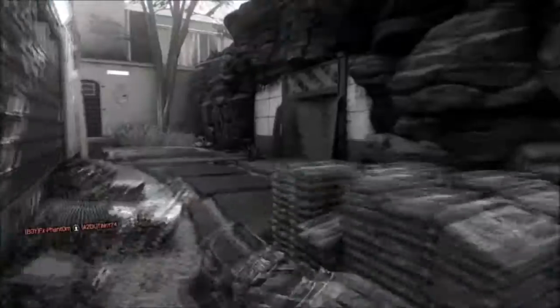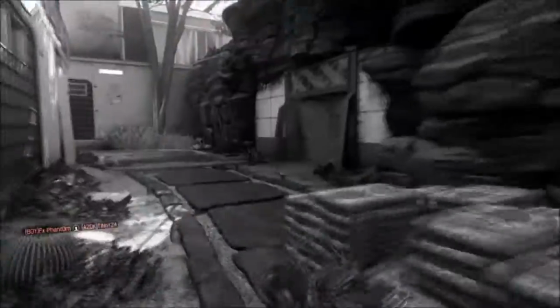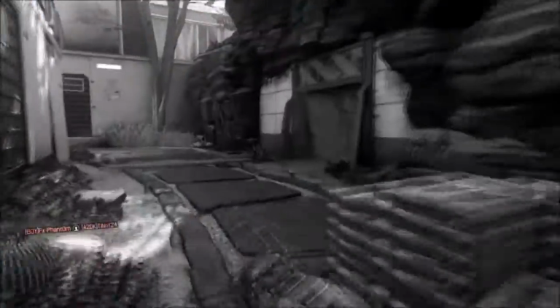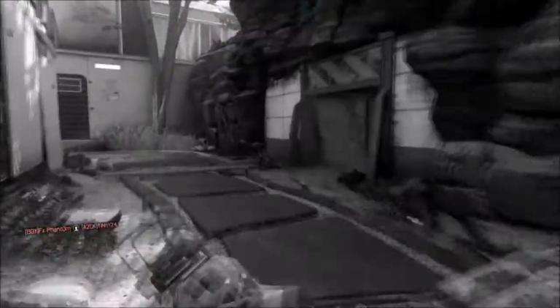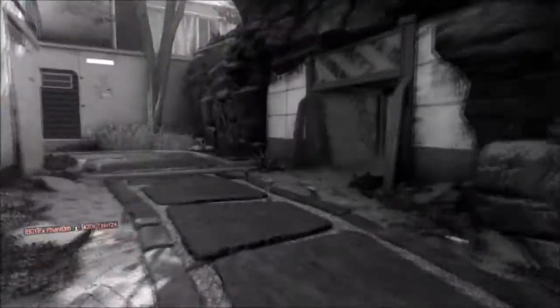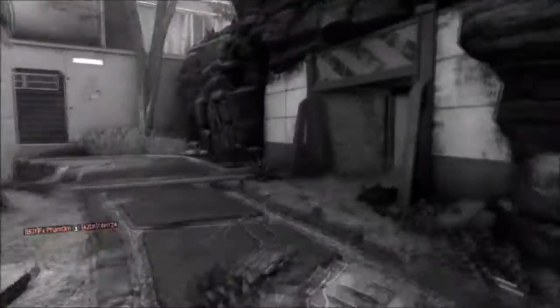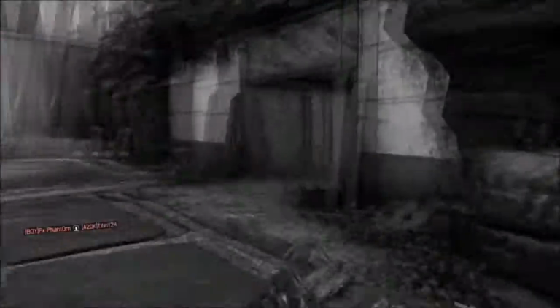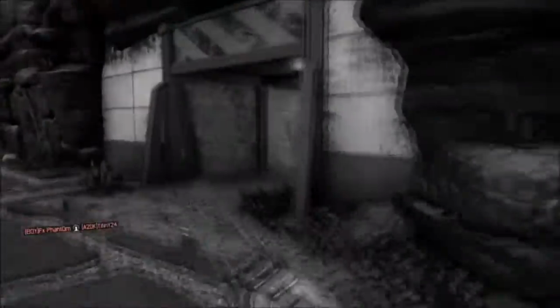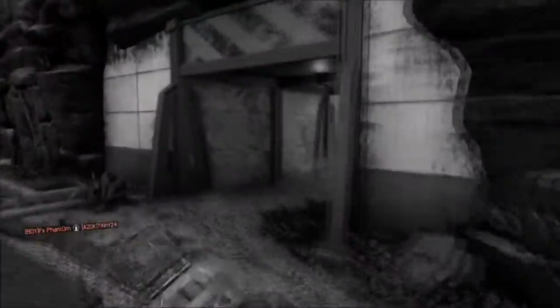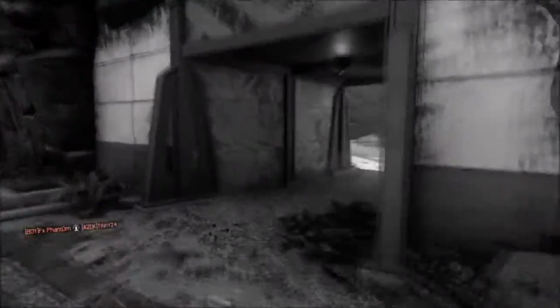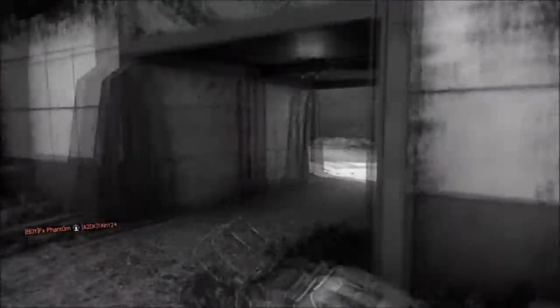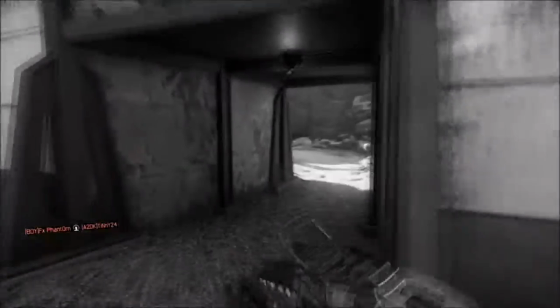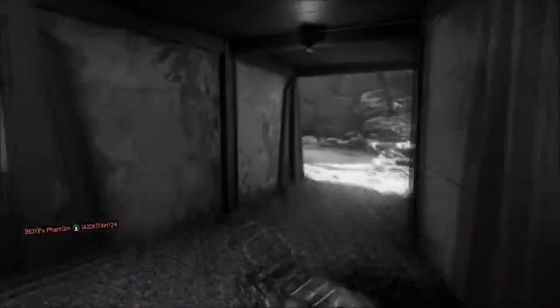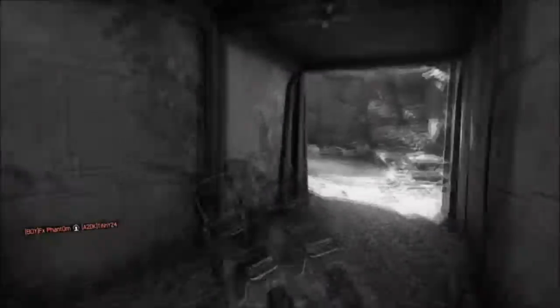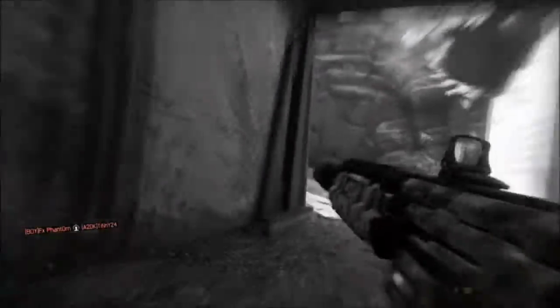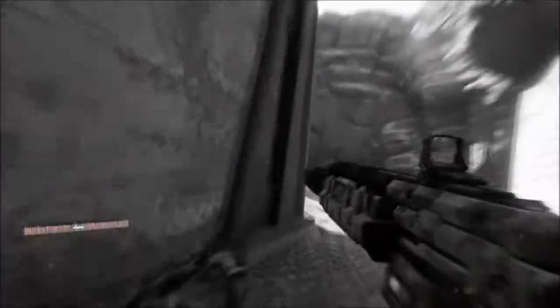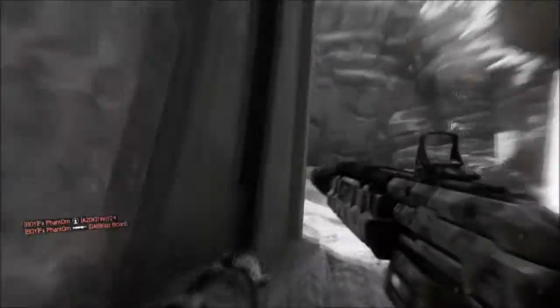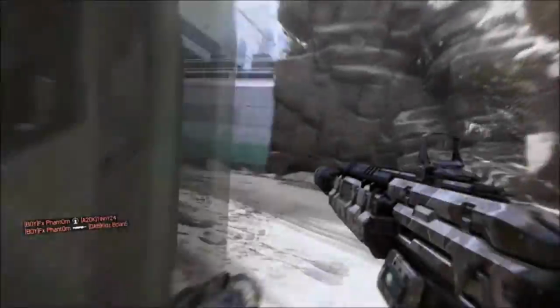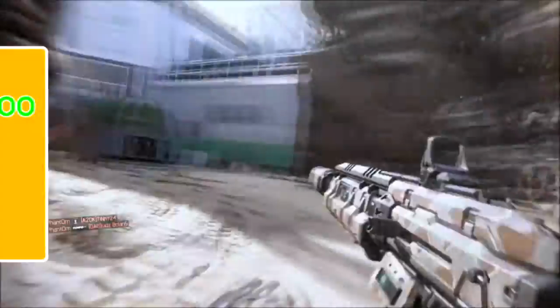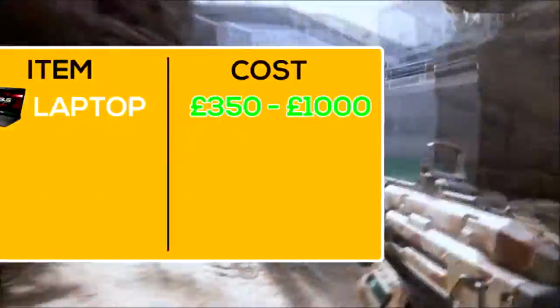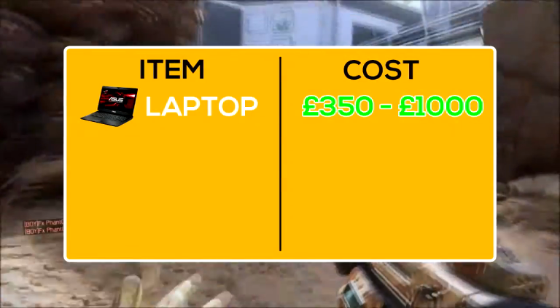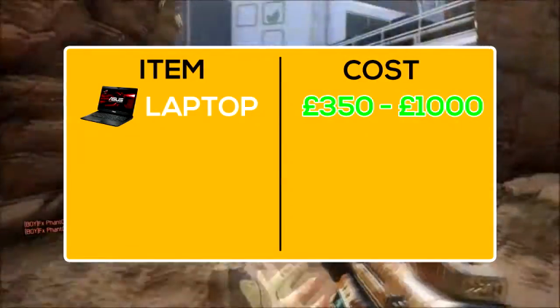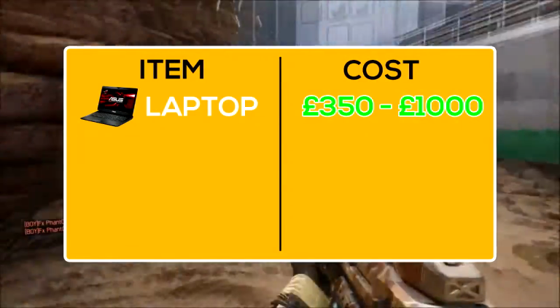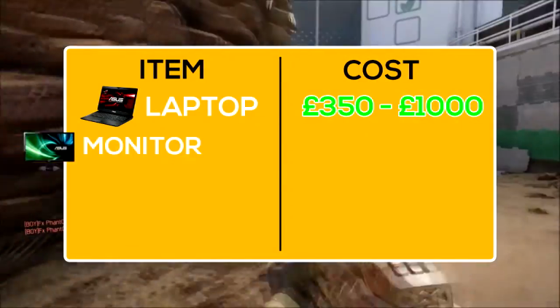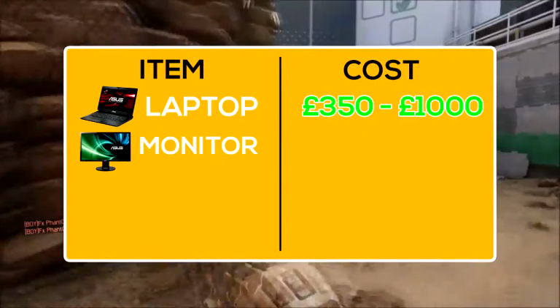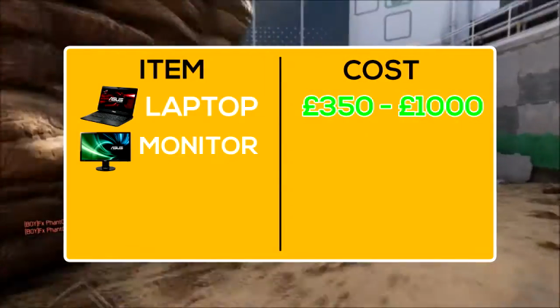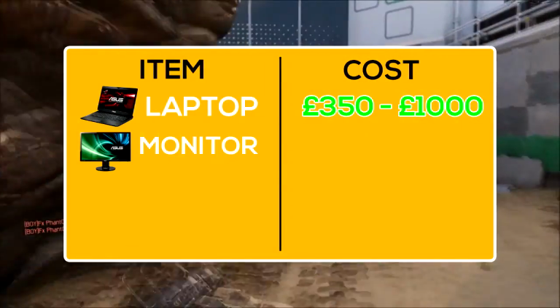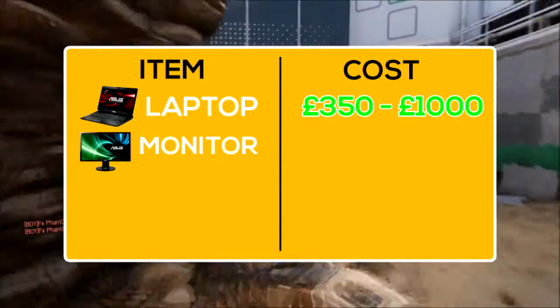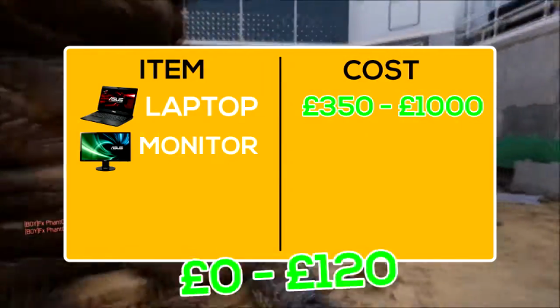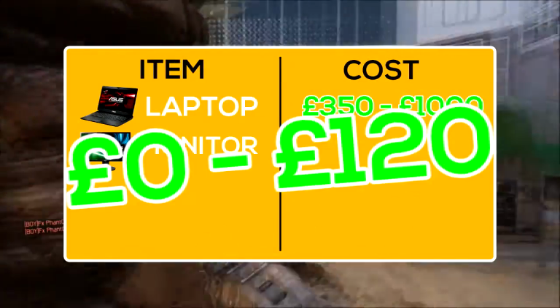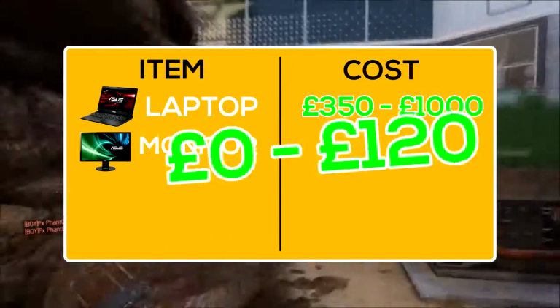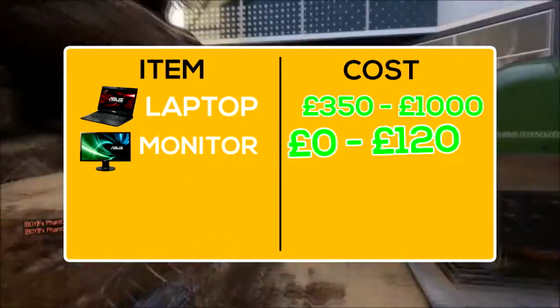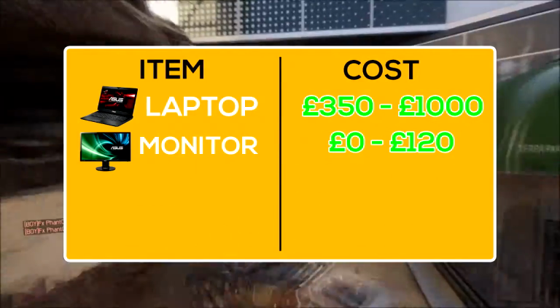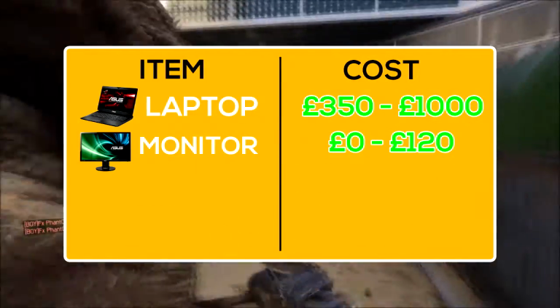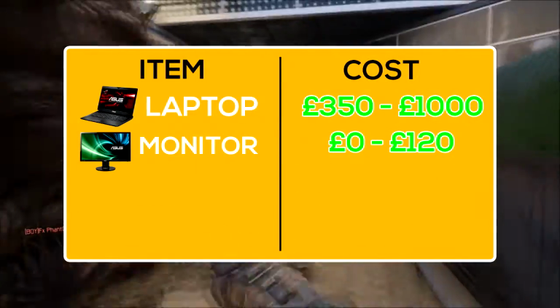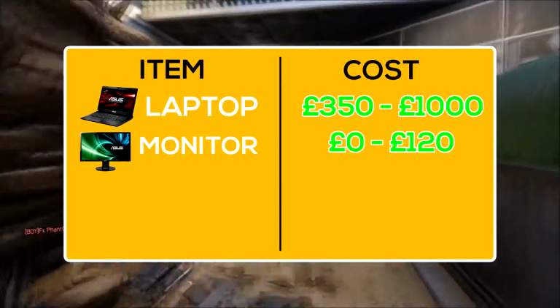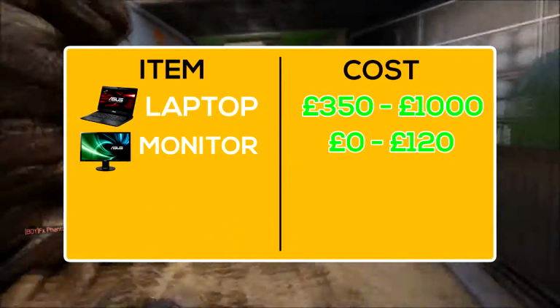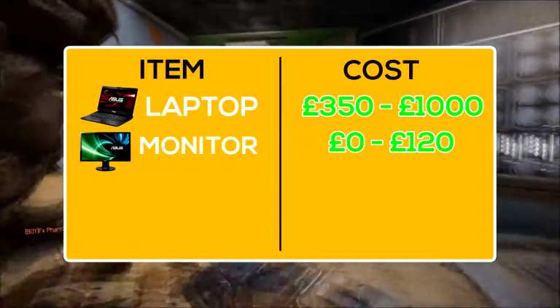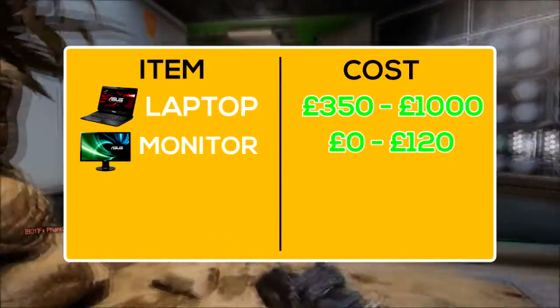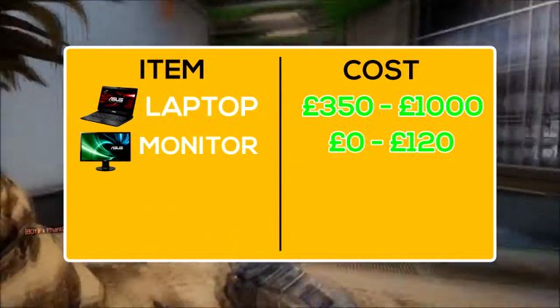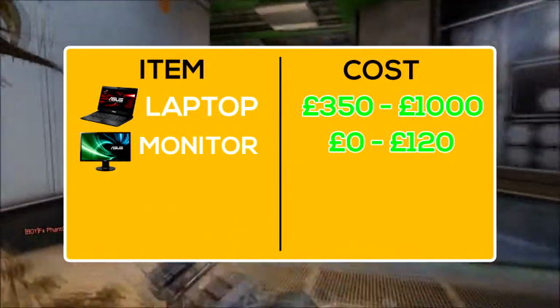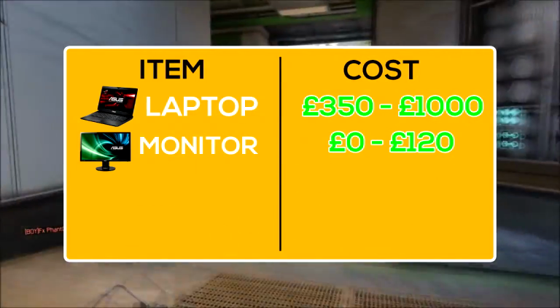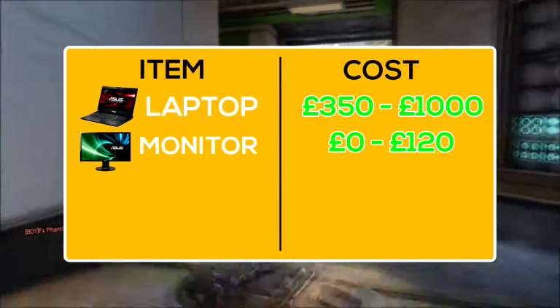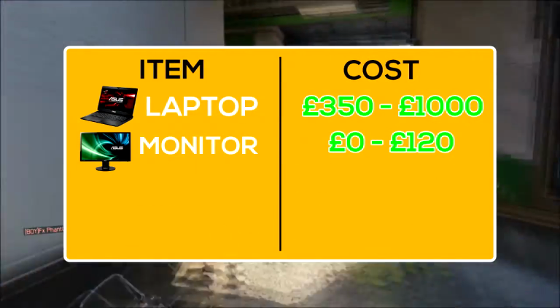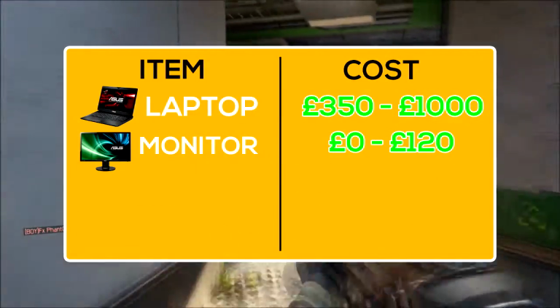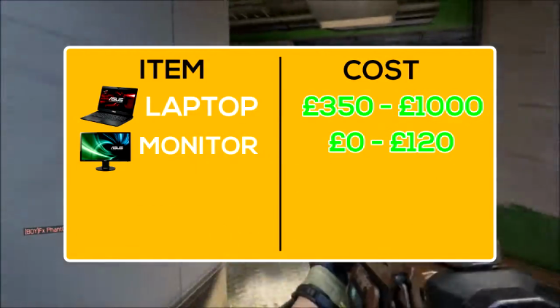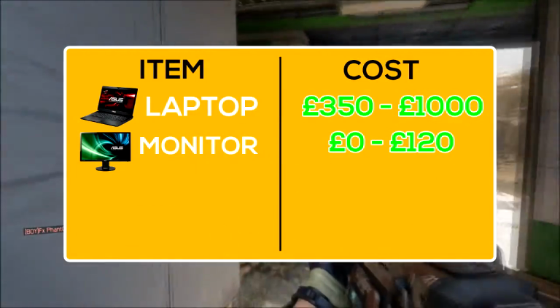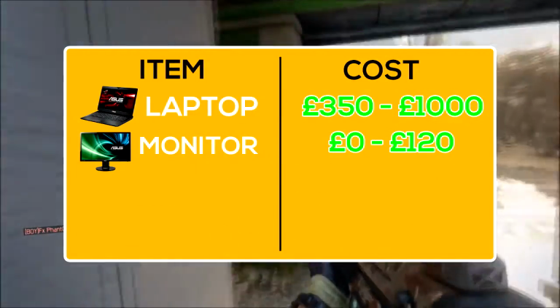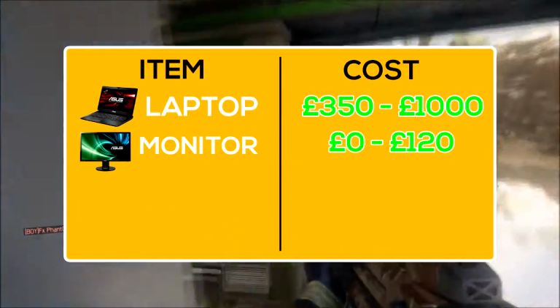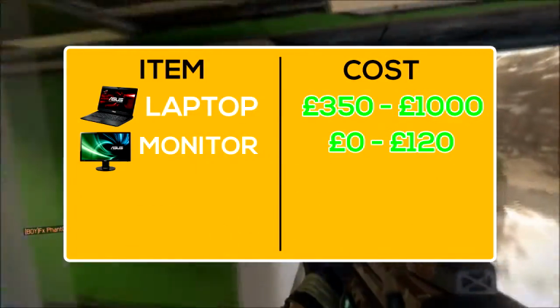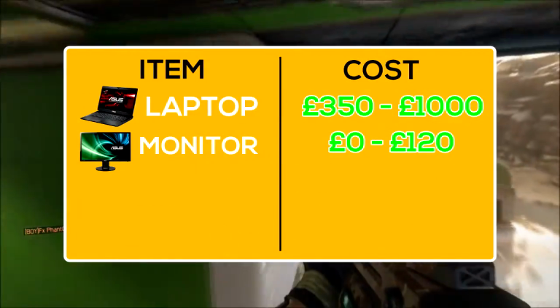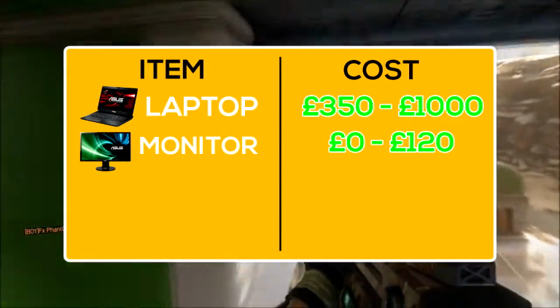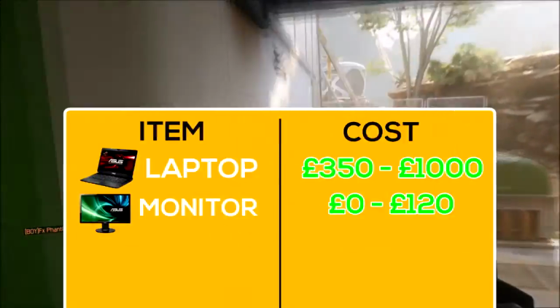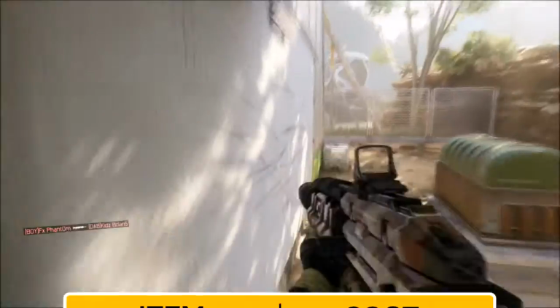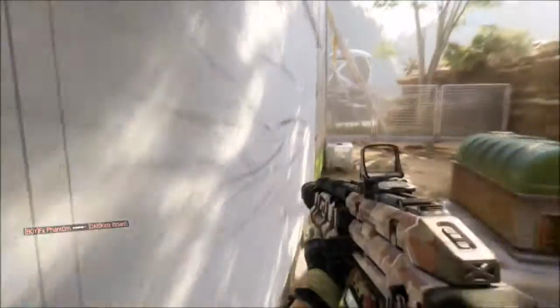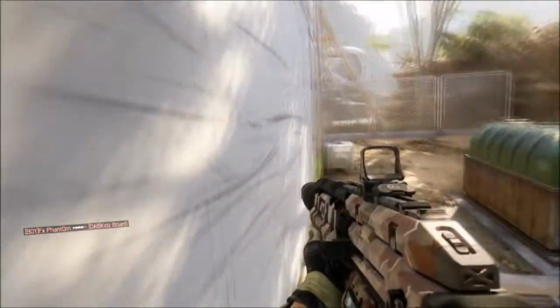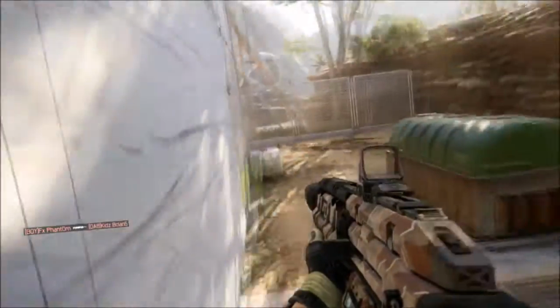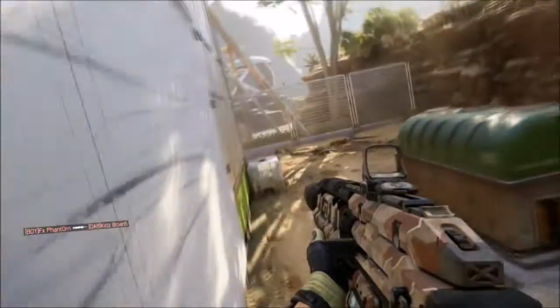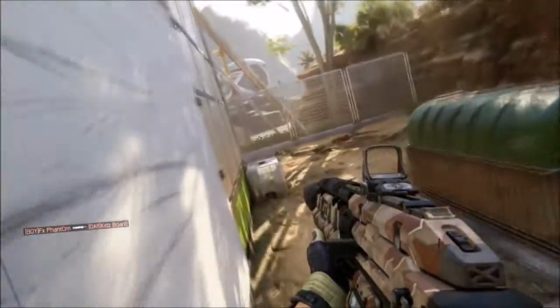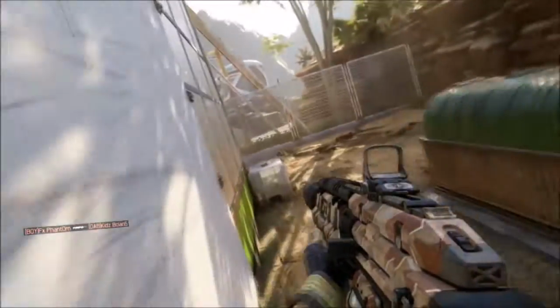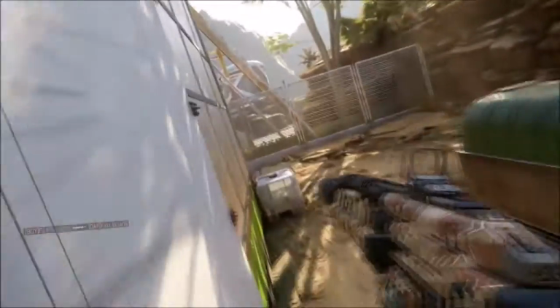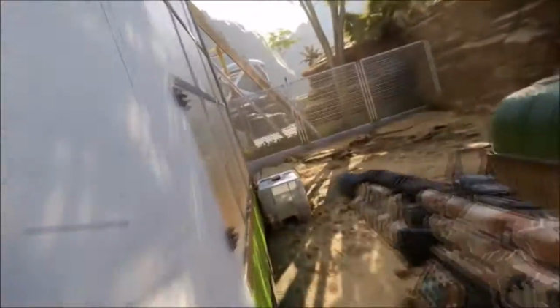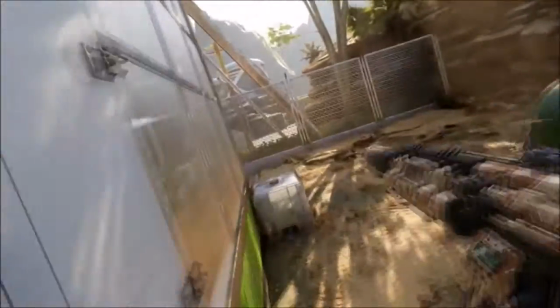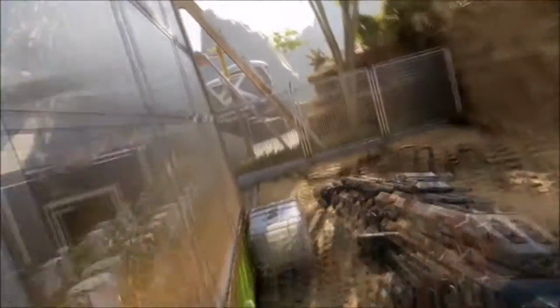But if you do want to get an actual gaming monitor, that's £120 to add to the budget on top of the laptop price.